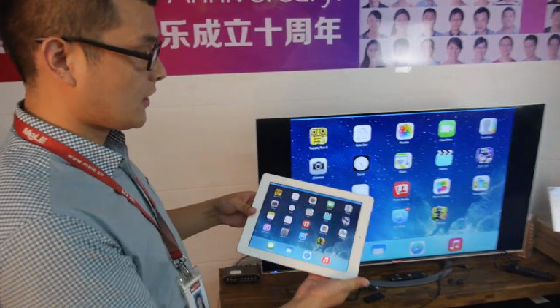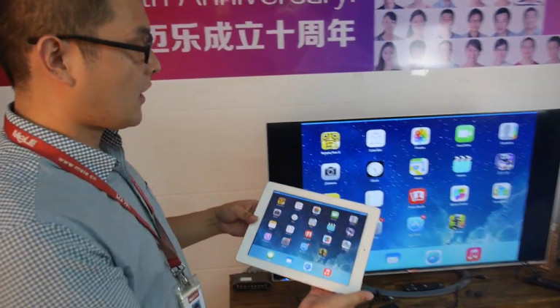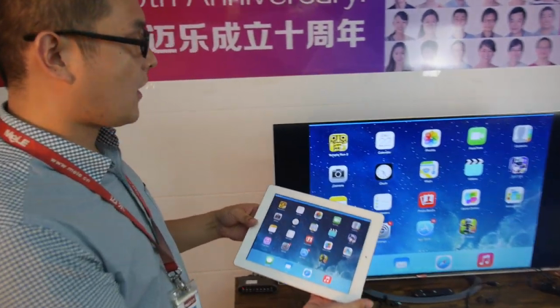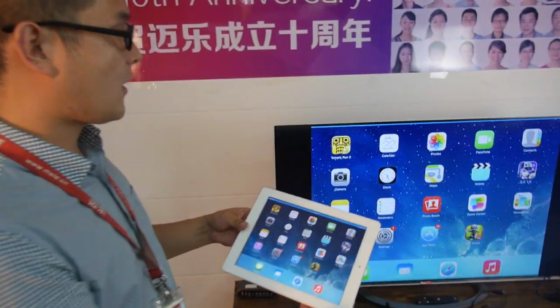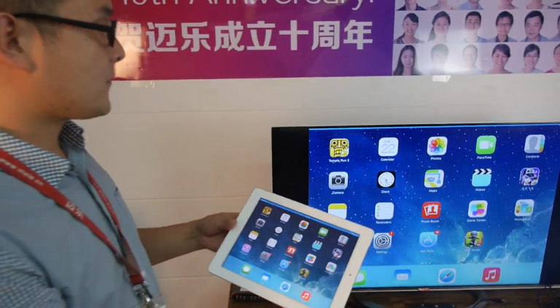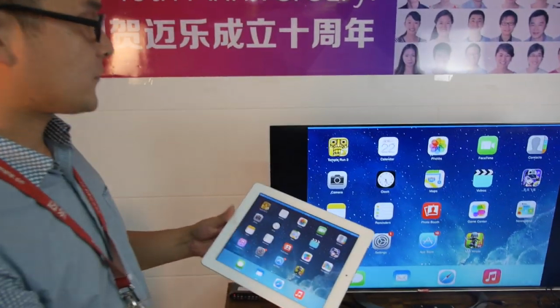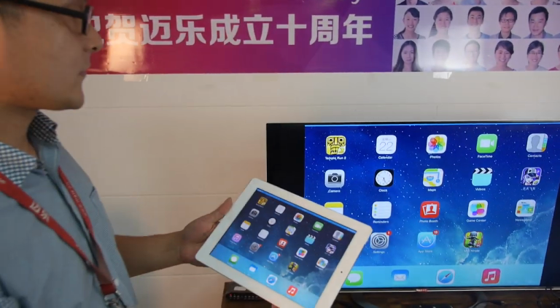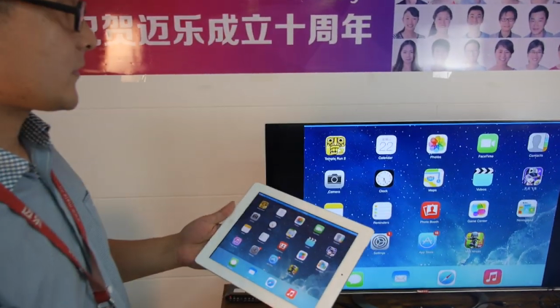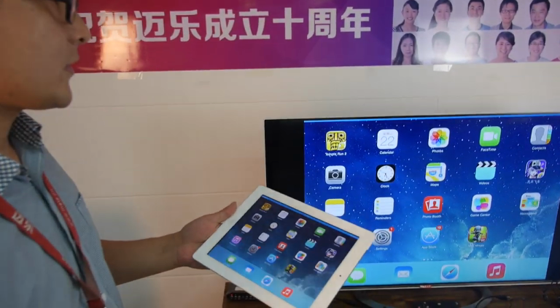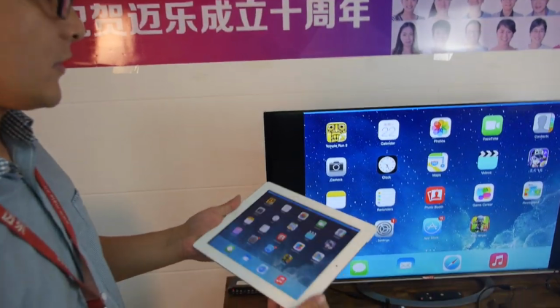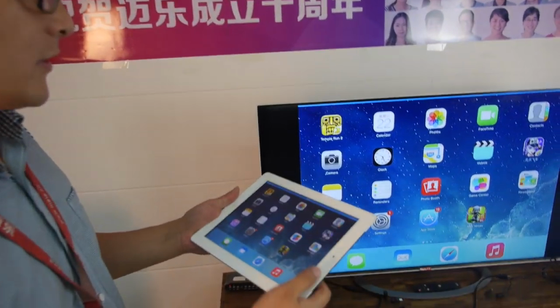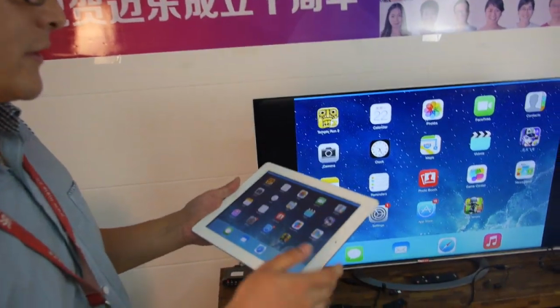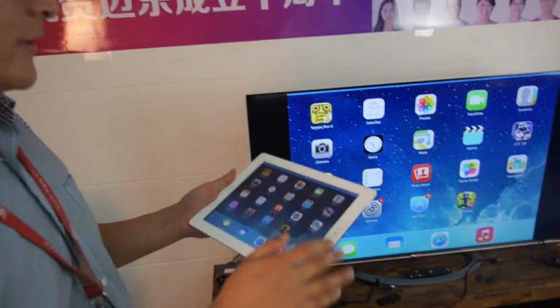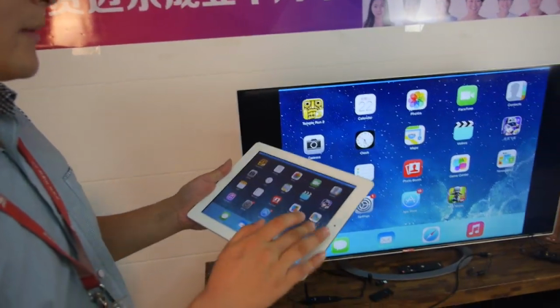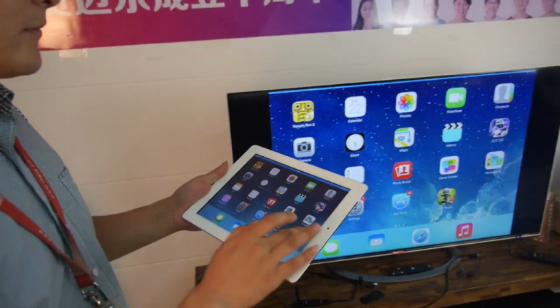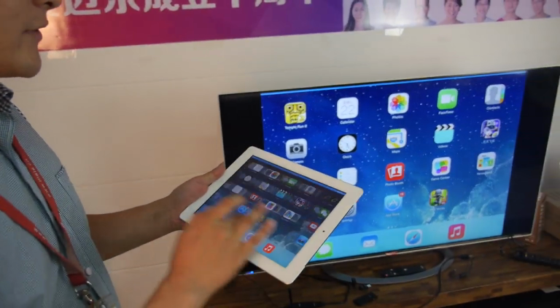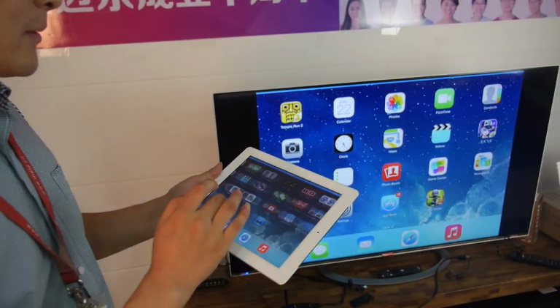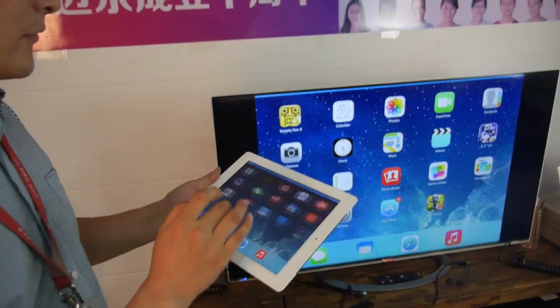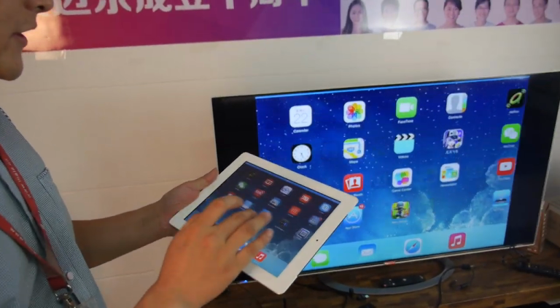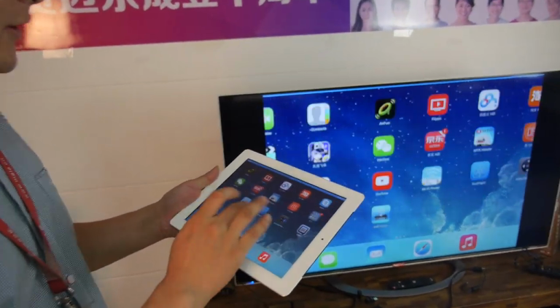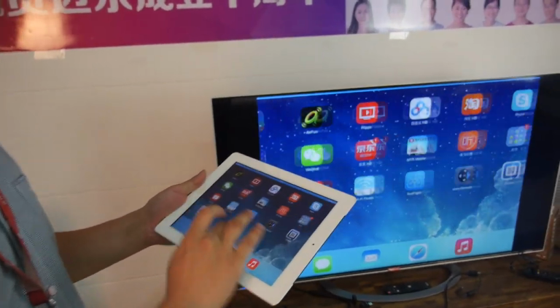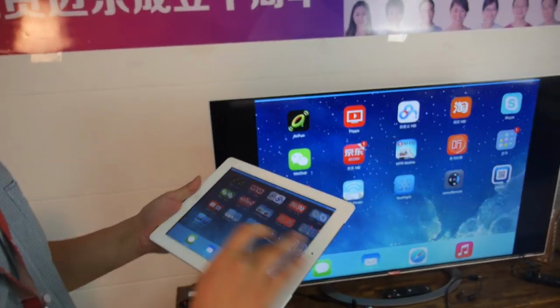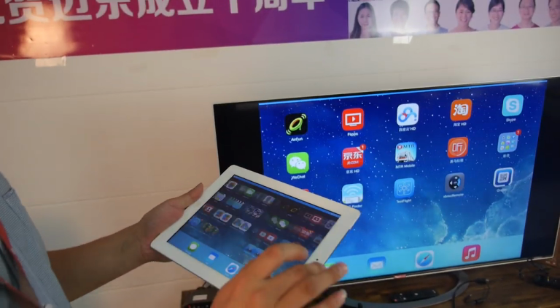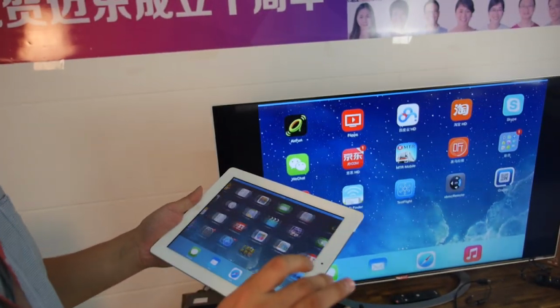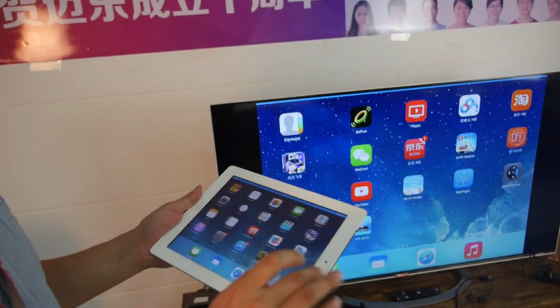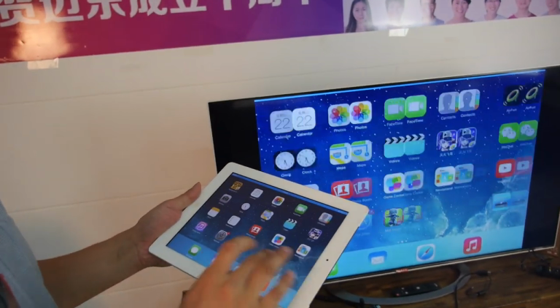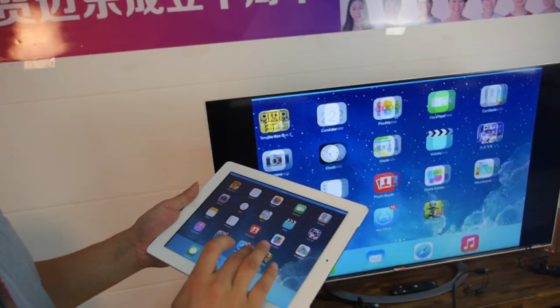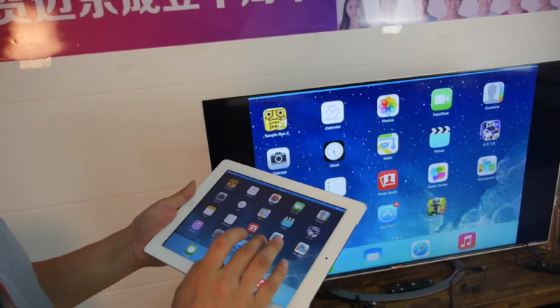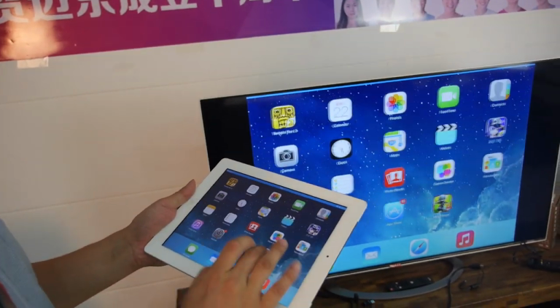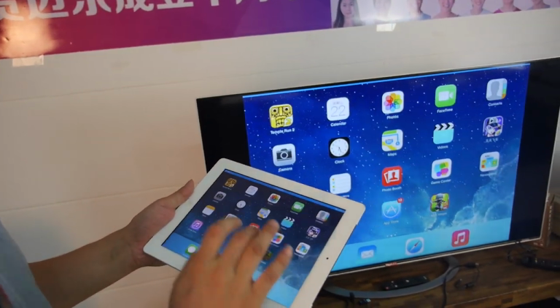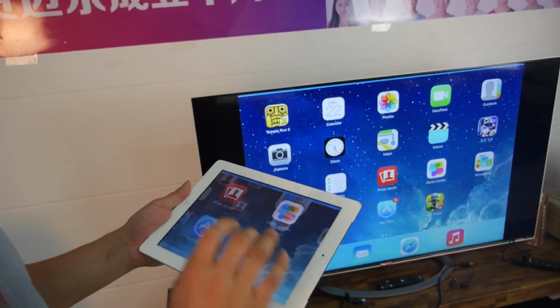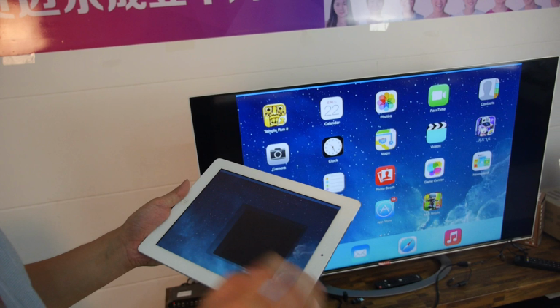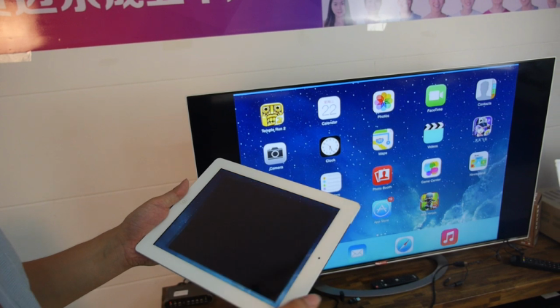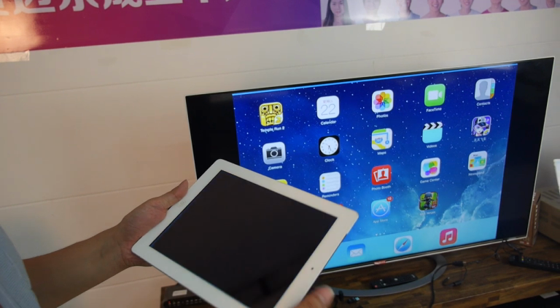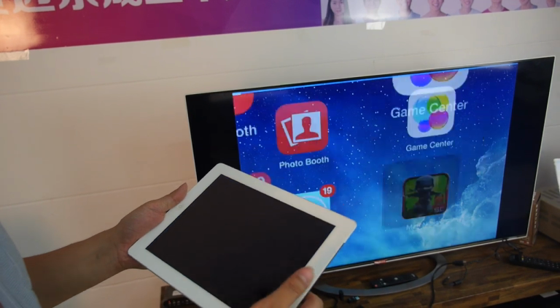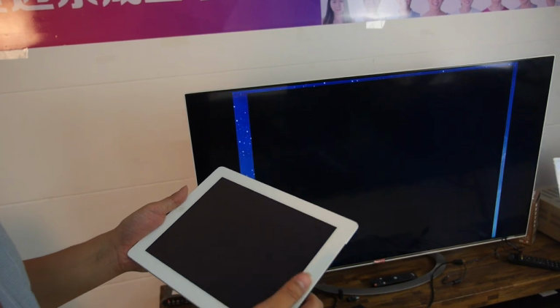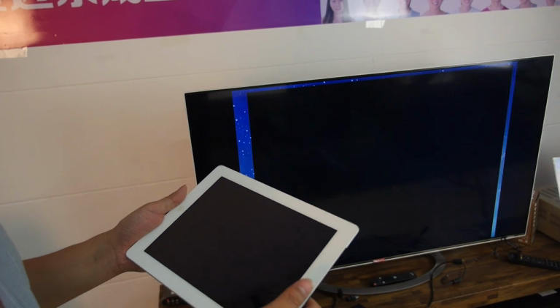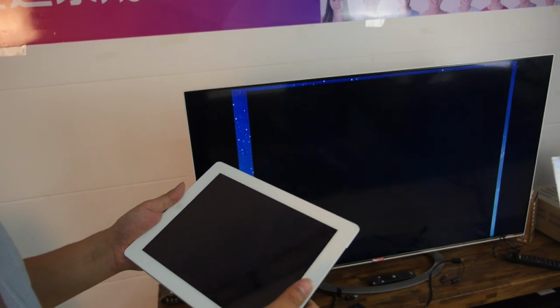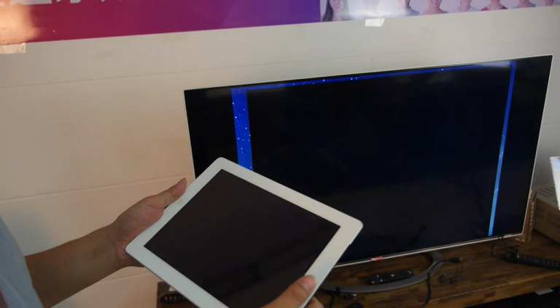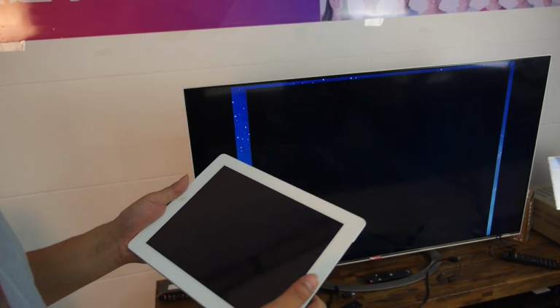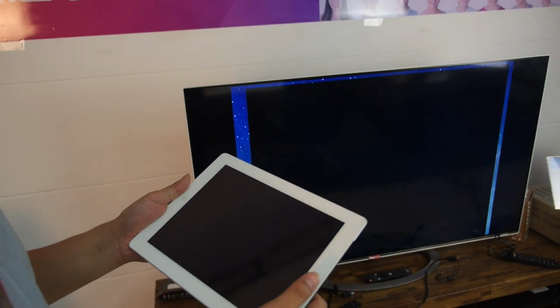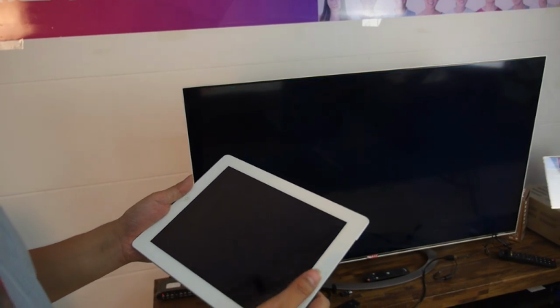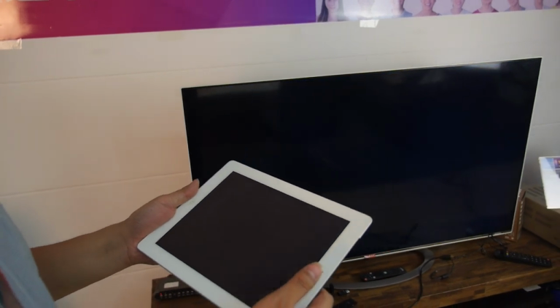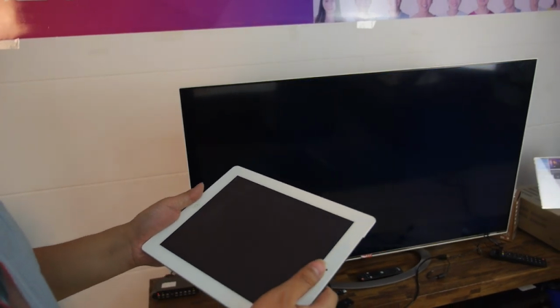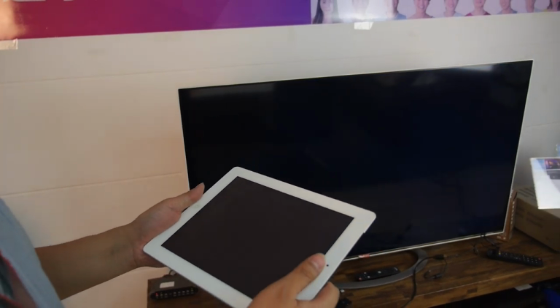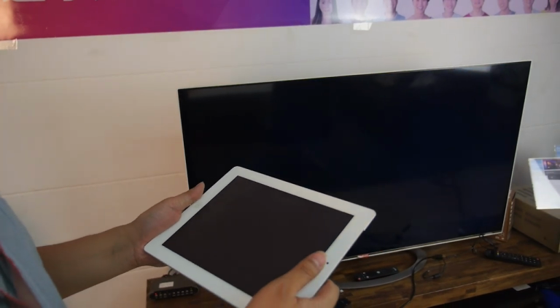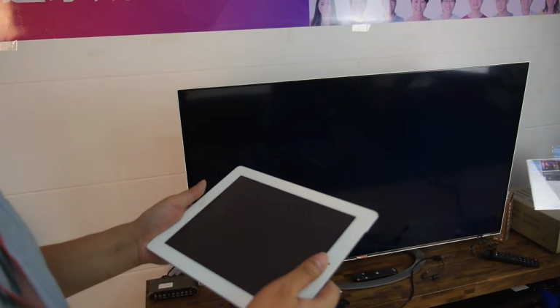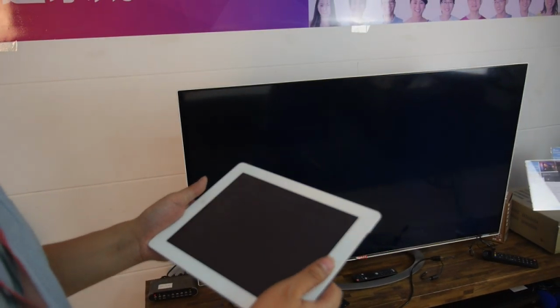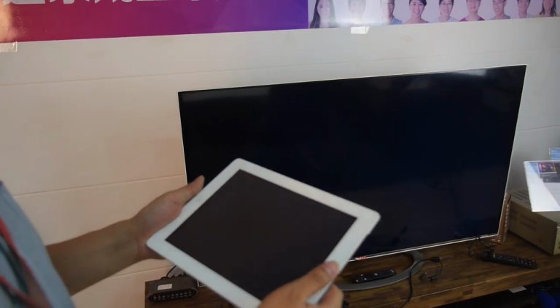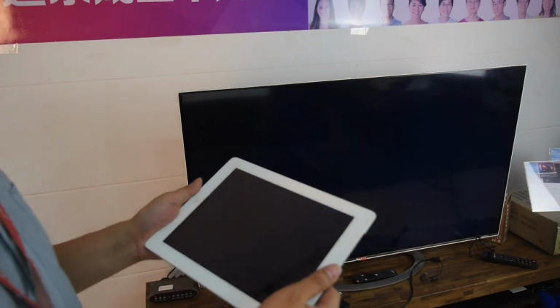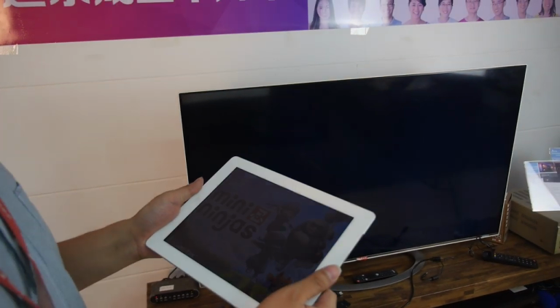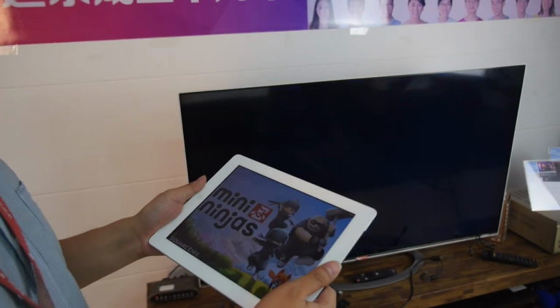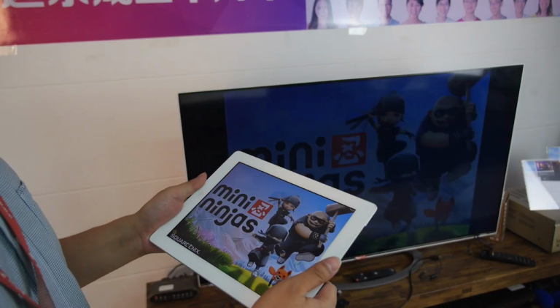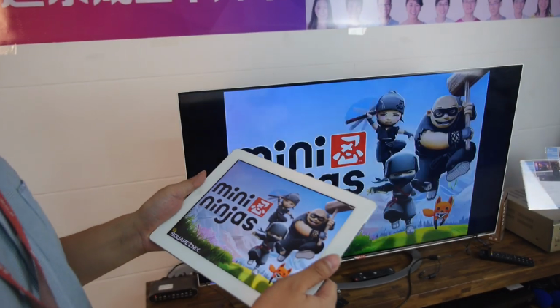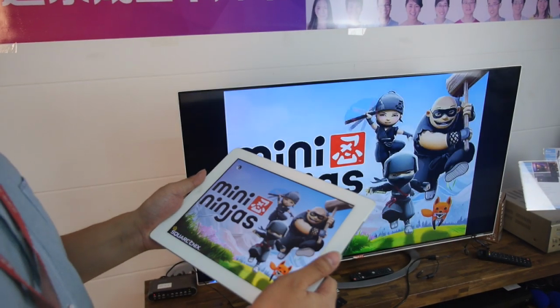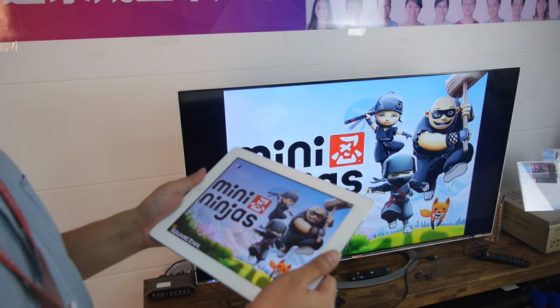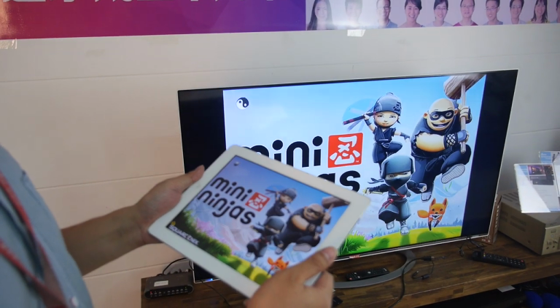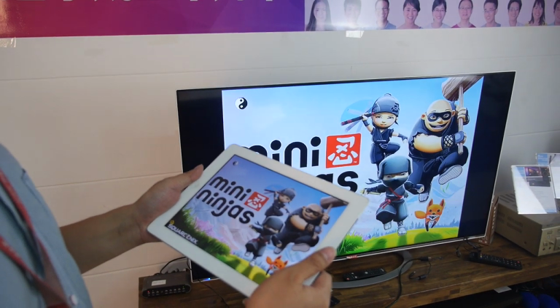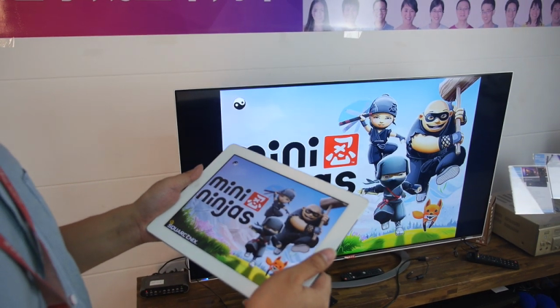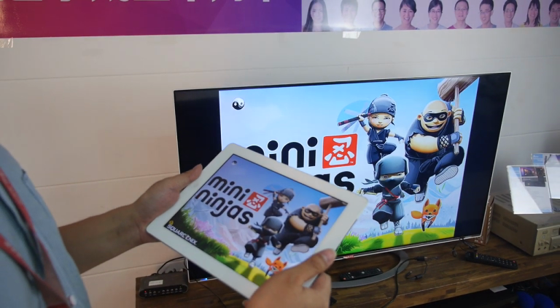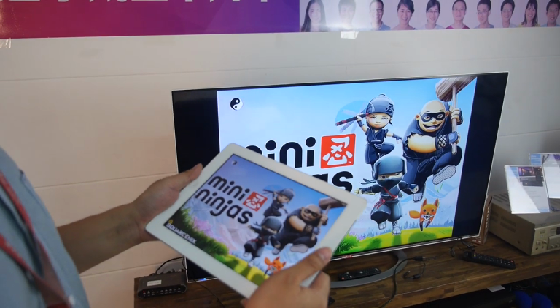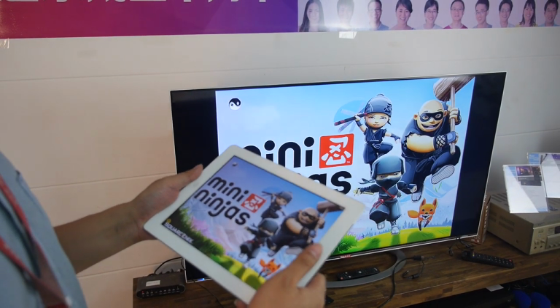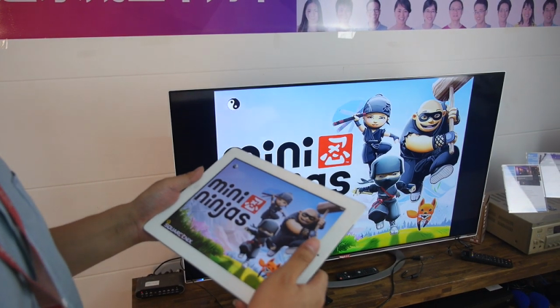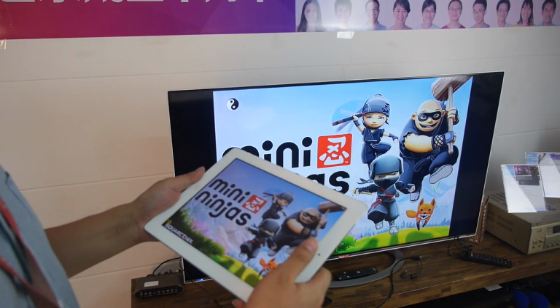Let's try to send some video. We can also try some games — mirroring games on the iPad to the TV.